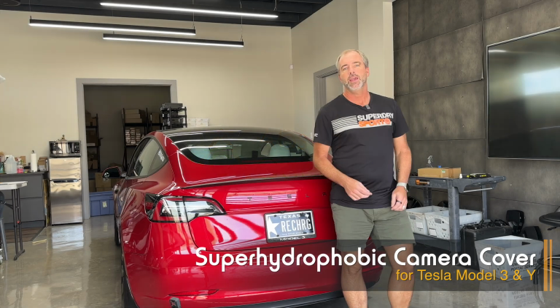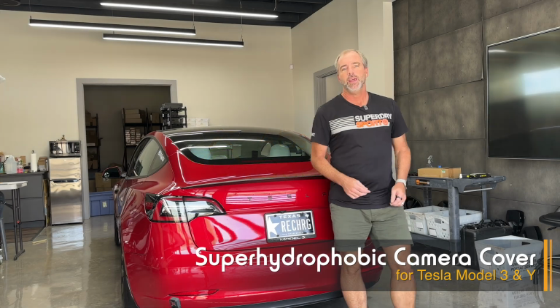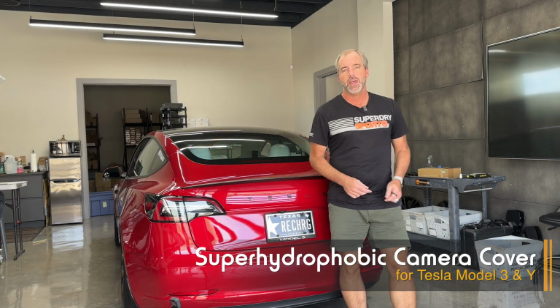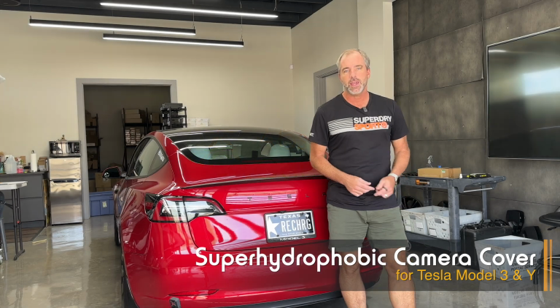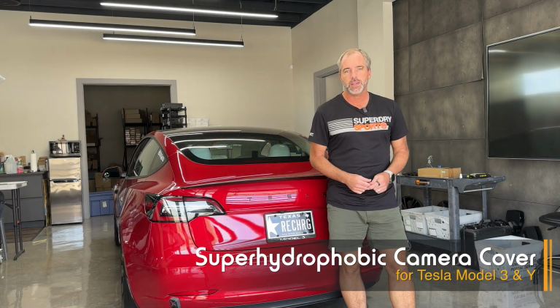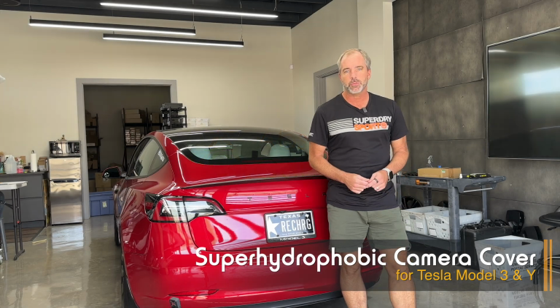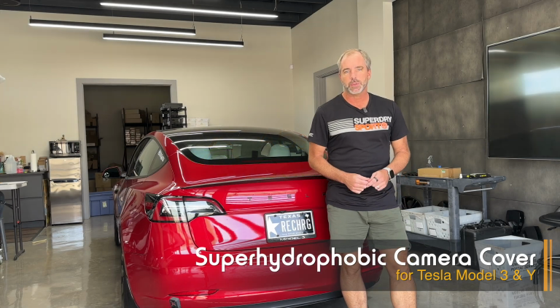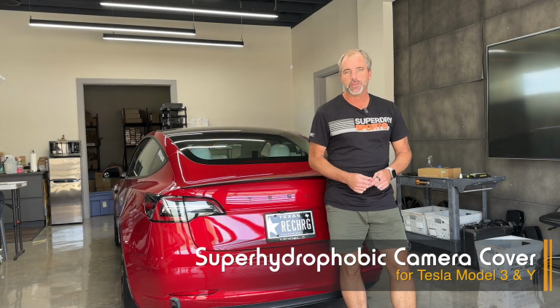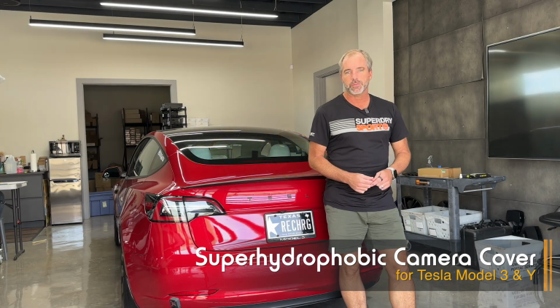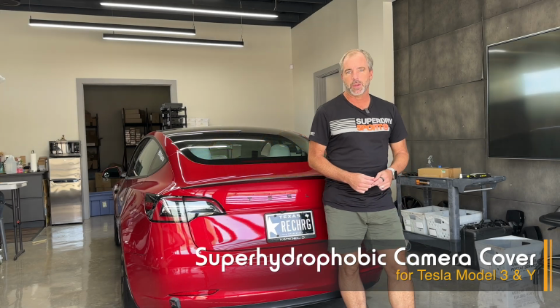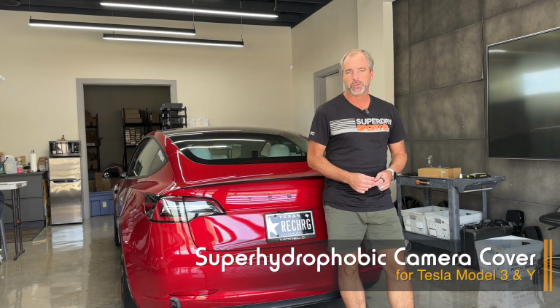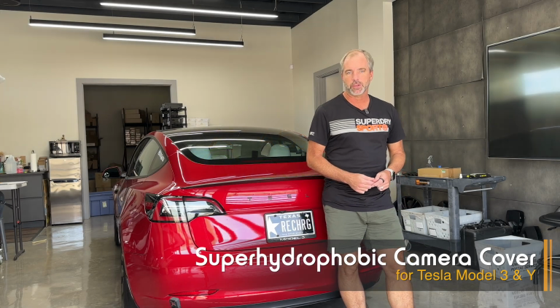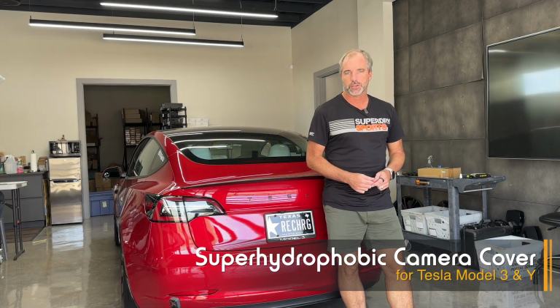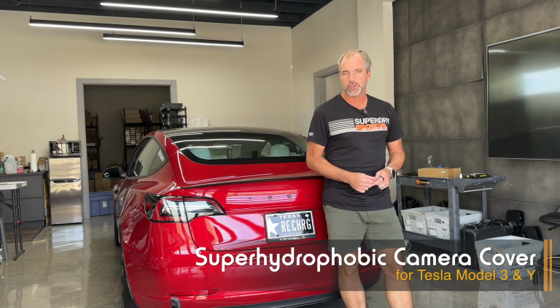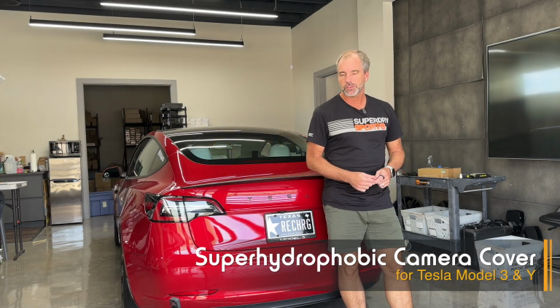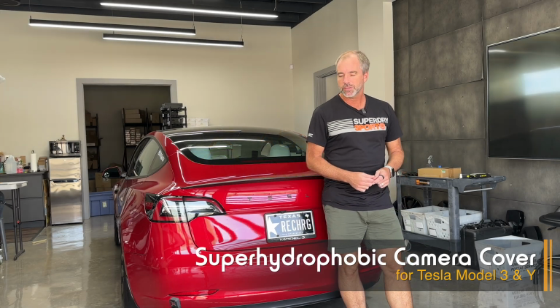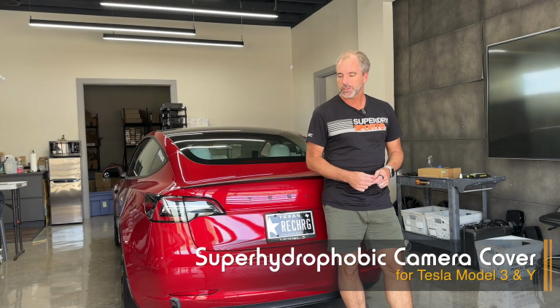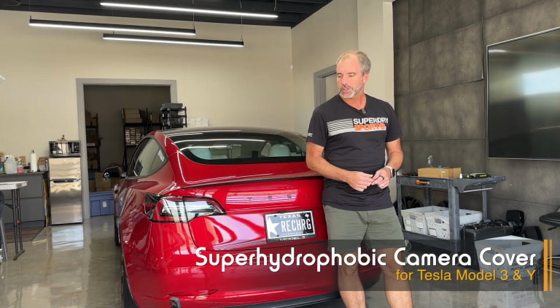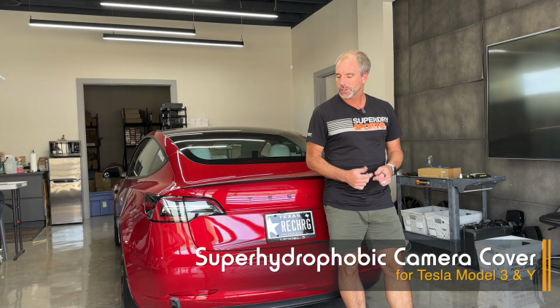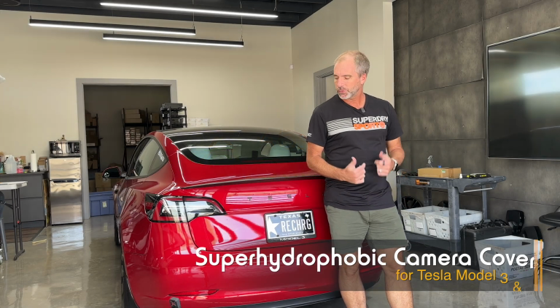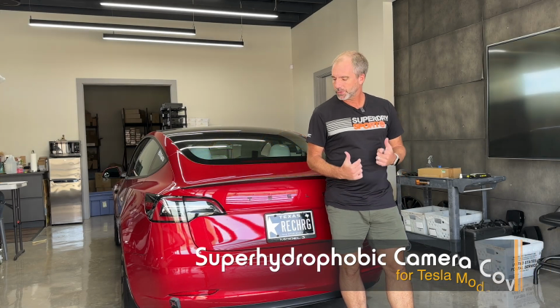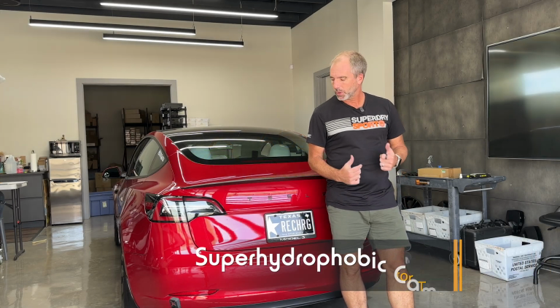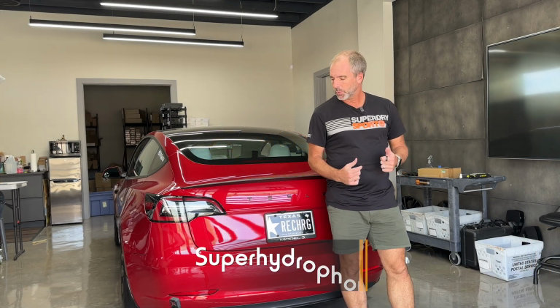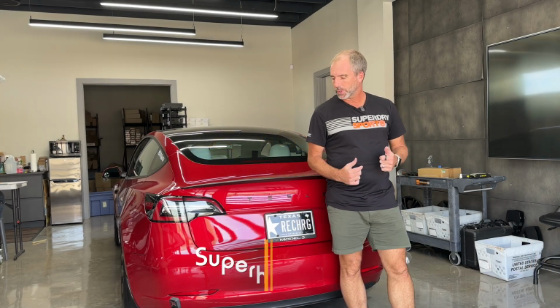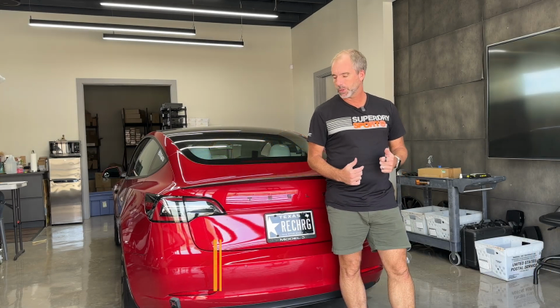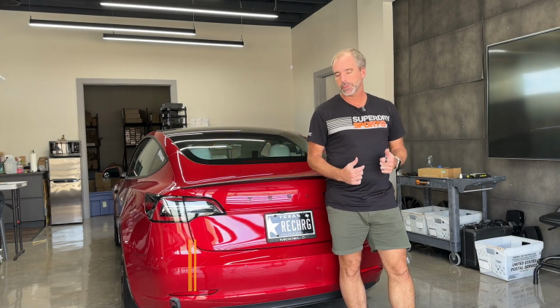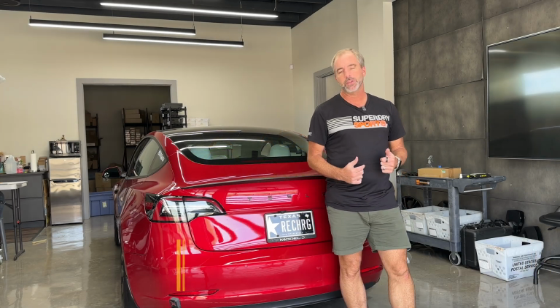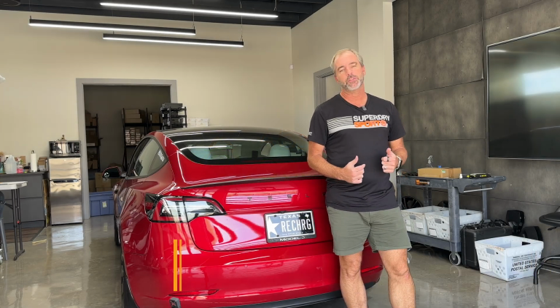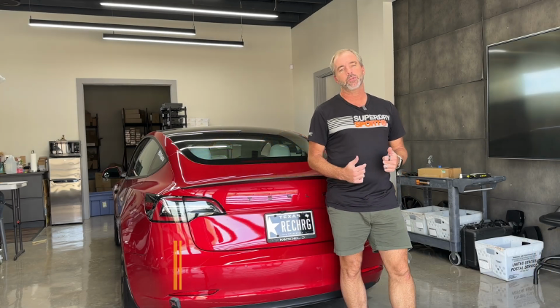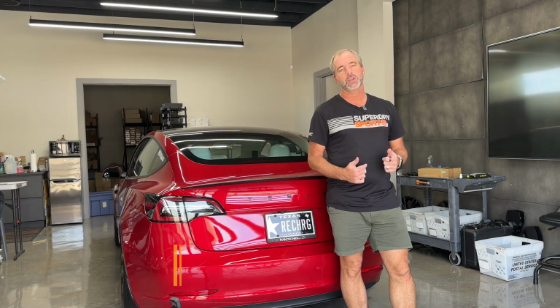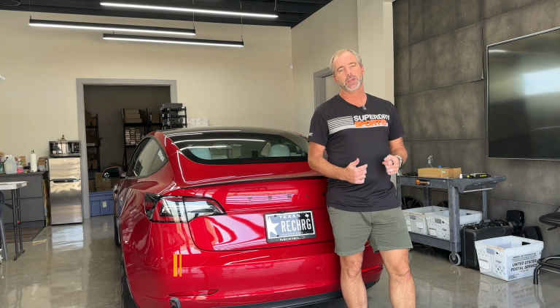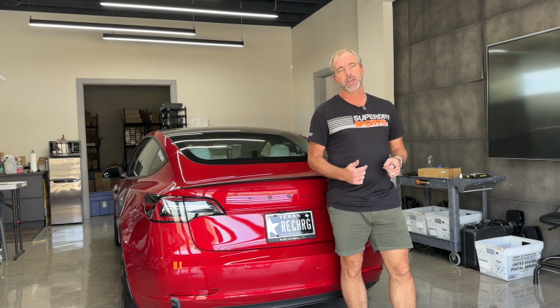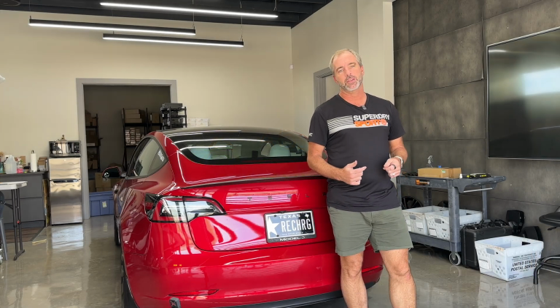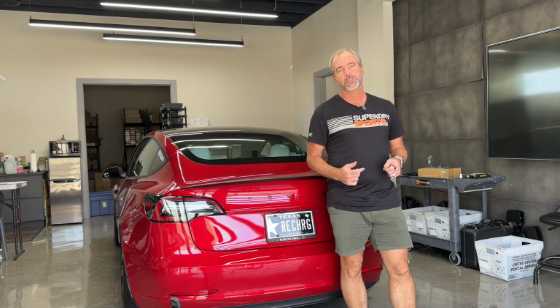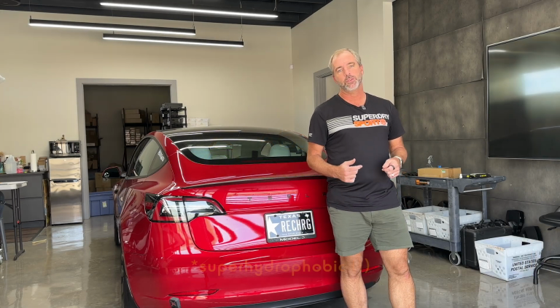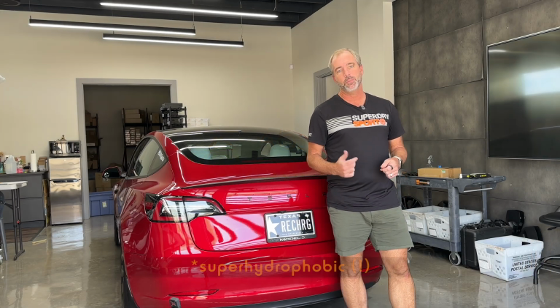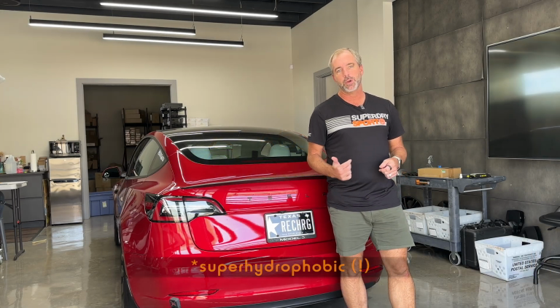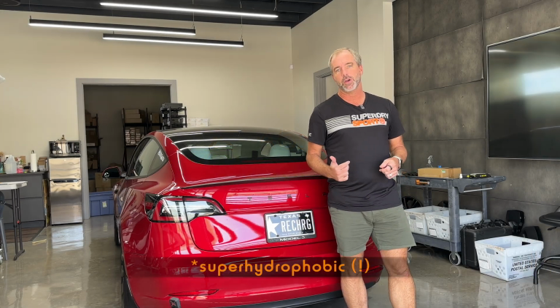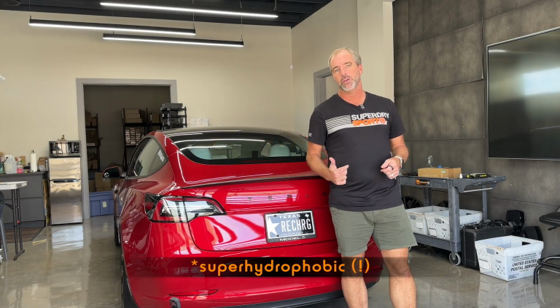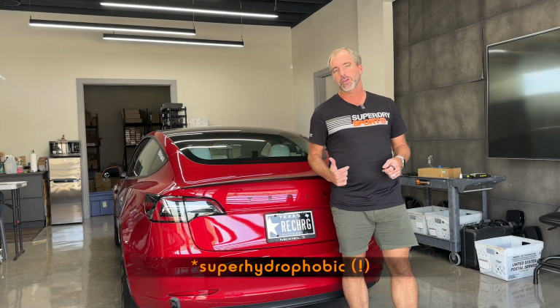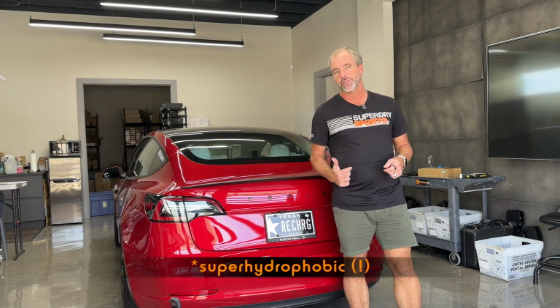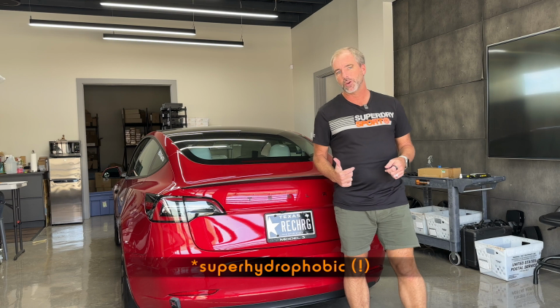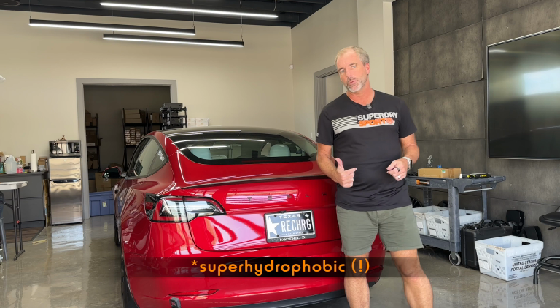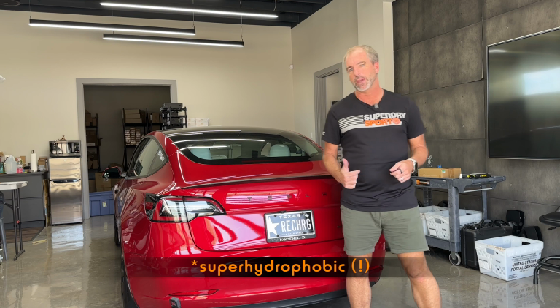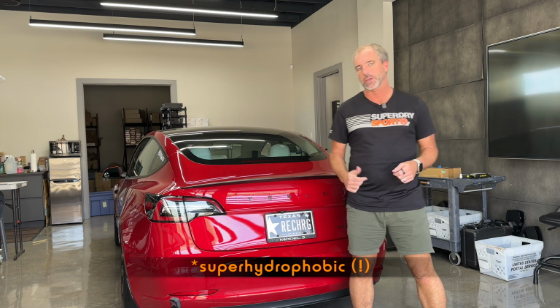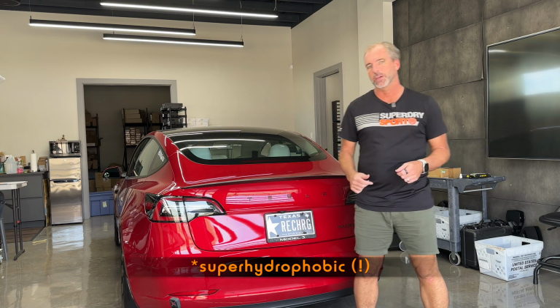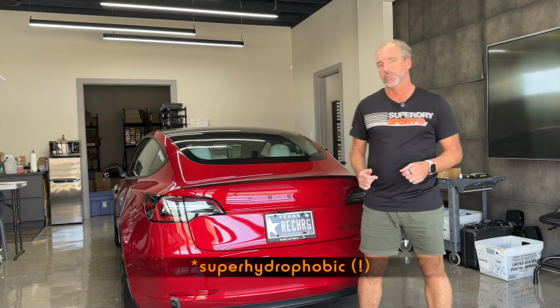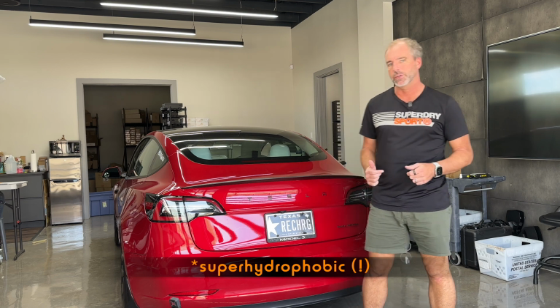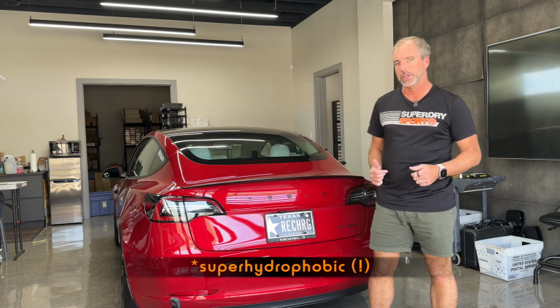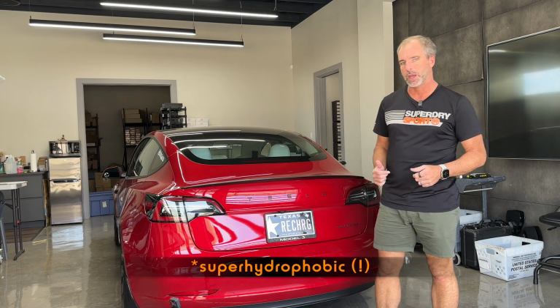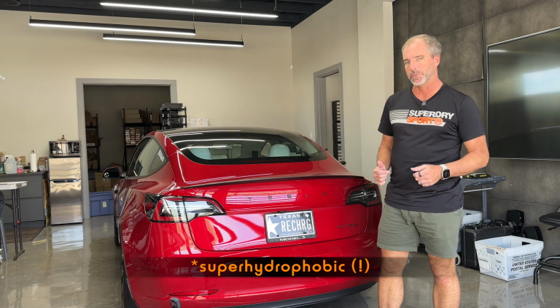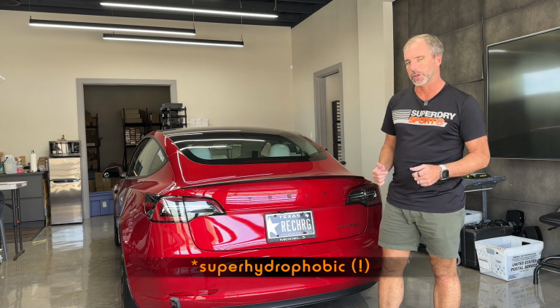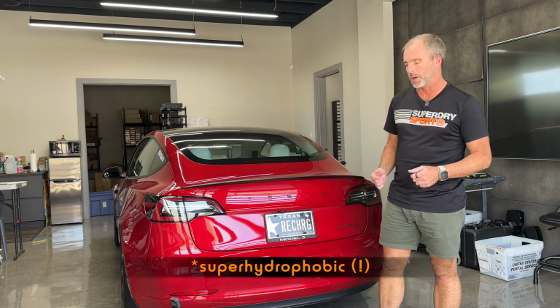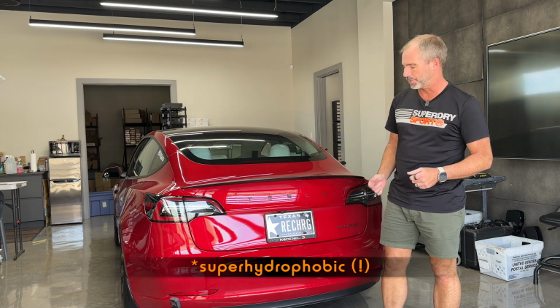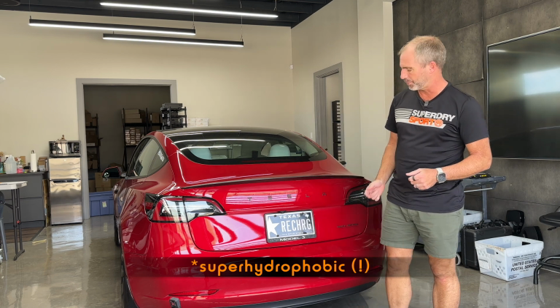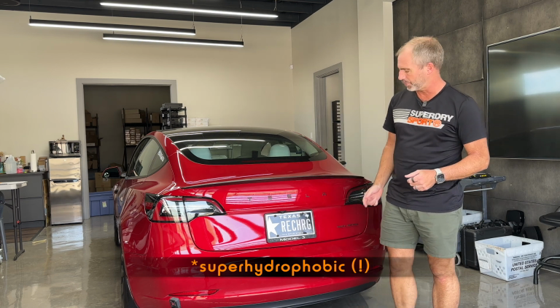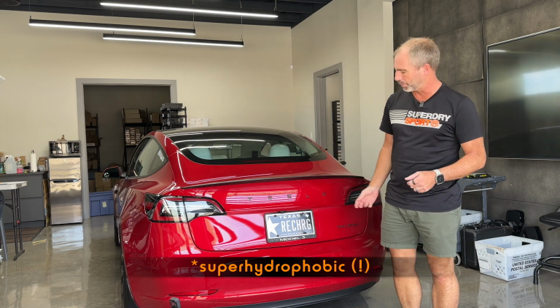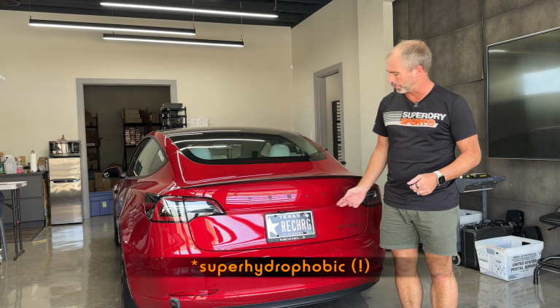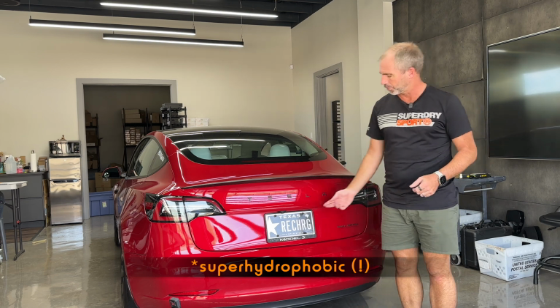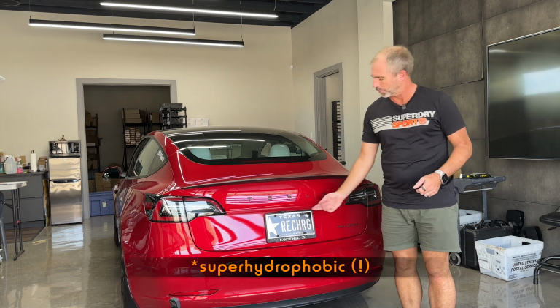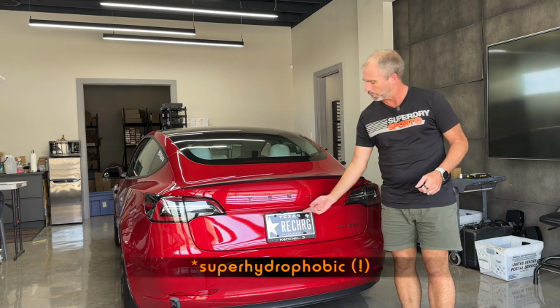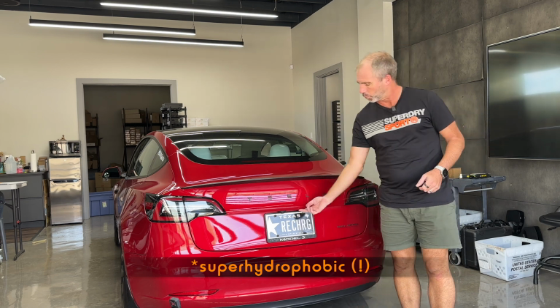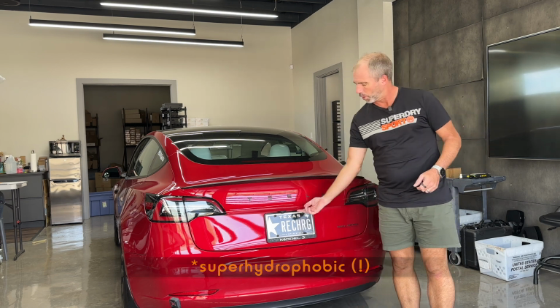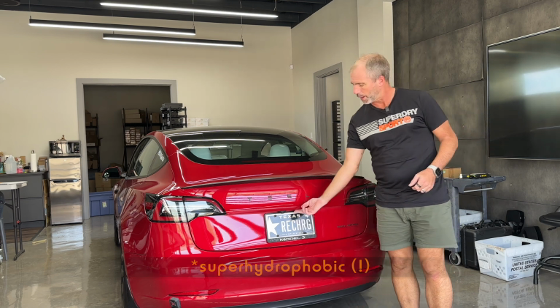Hey, it's Pete from Abstract Ocean. In this video we're going to be installing our super oleophobic rear camera cover for Model 3 and Y.